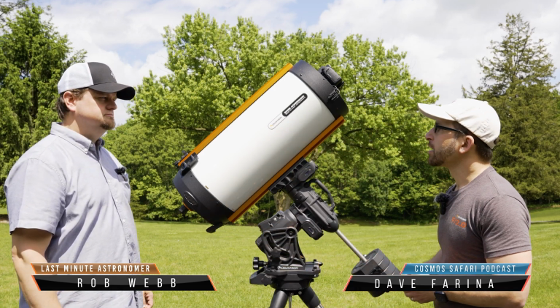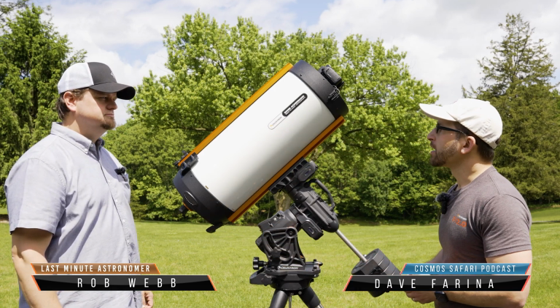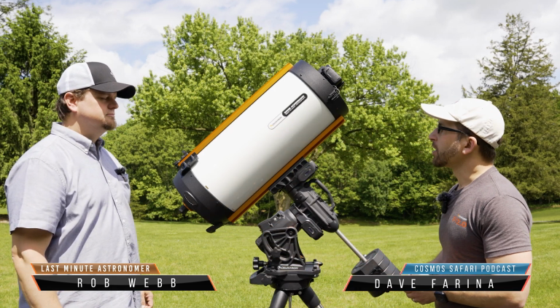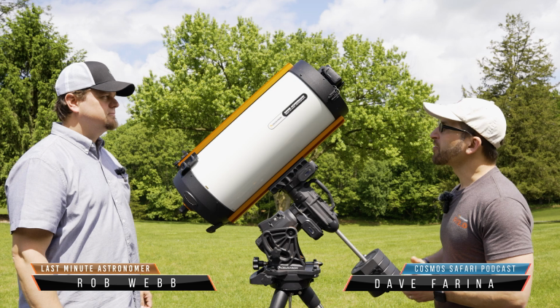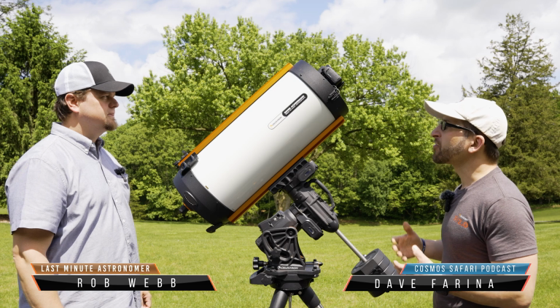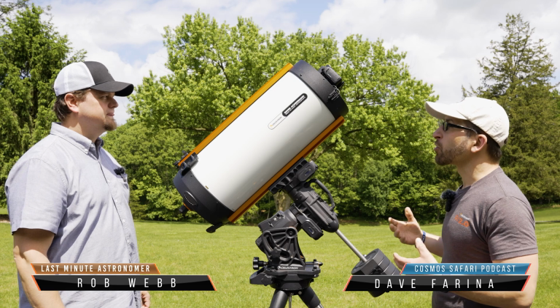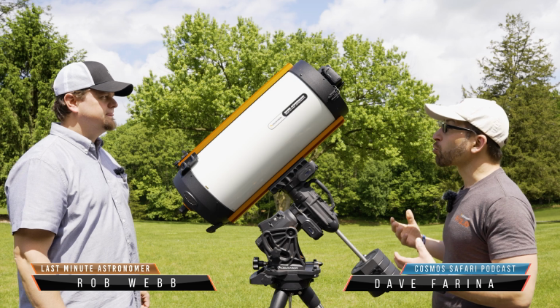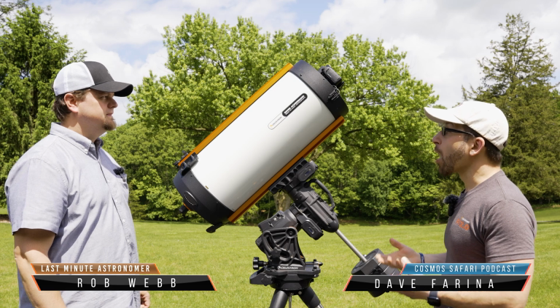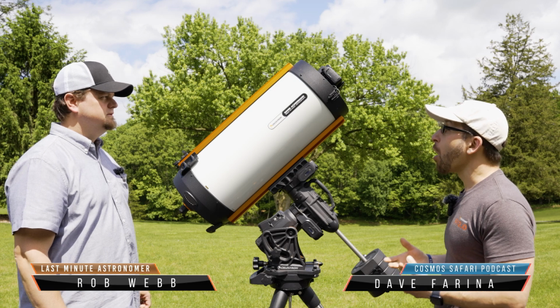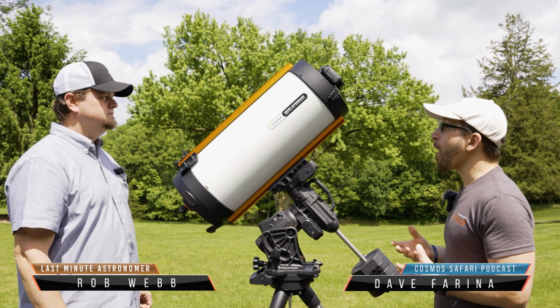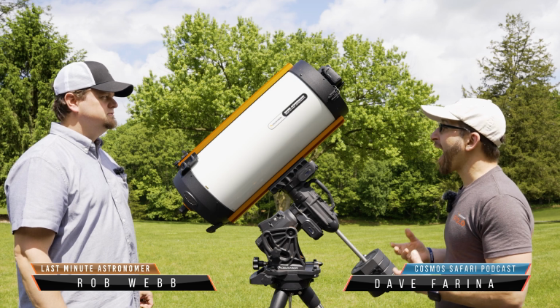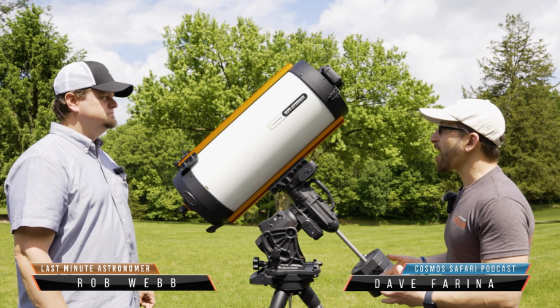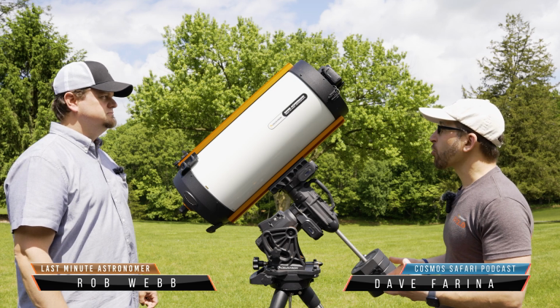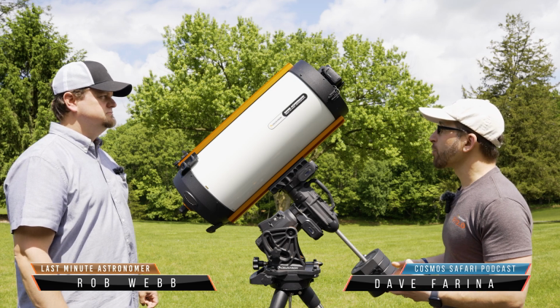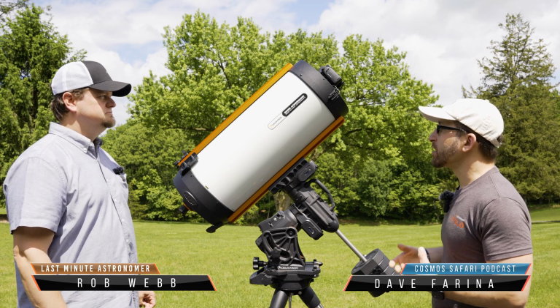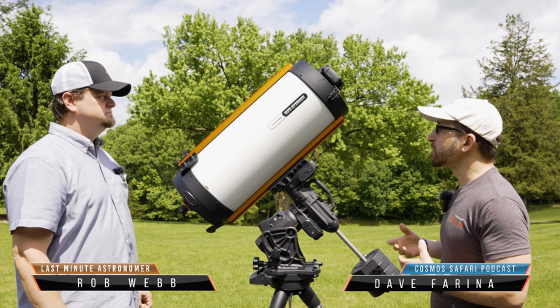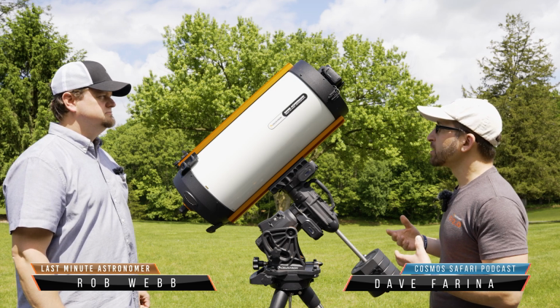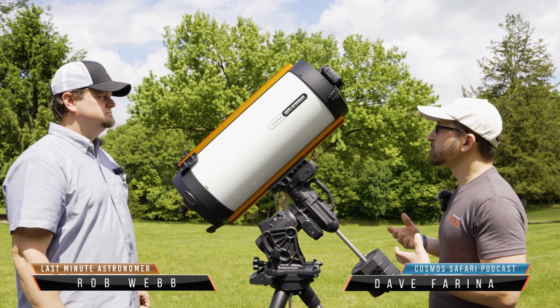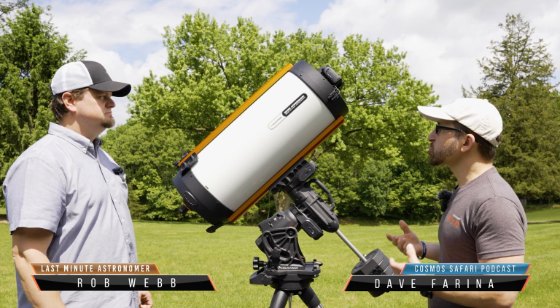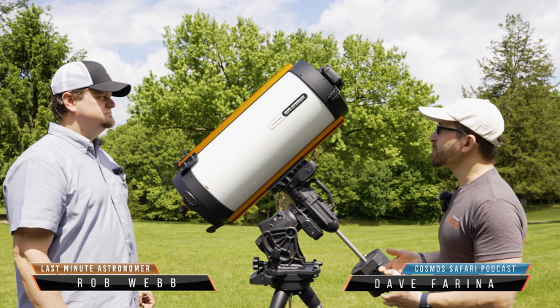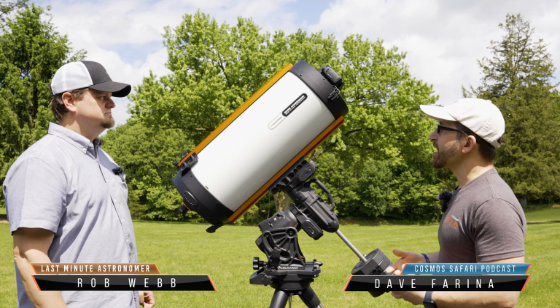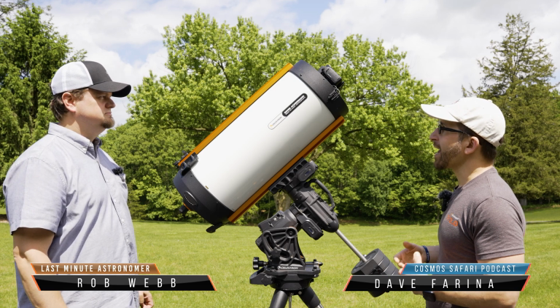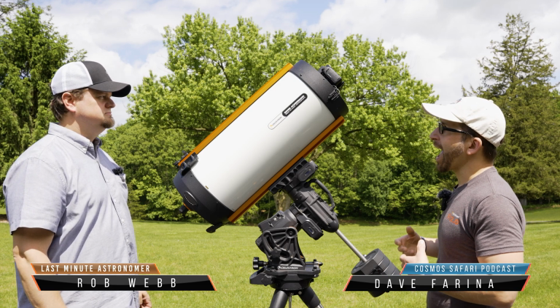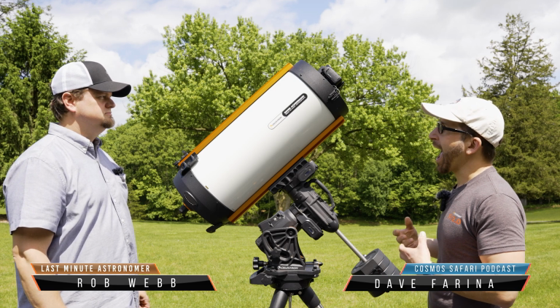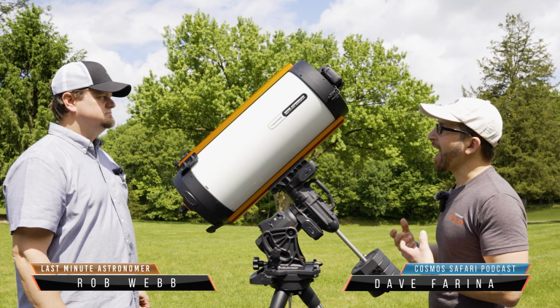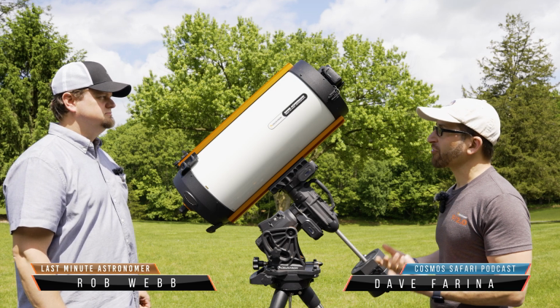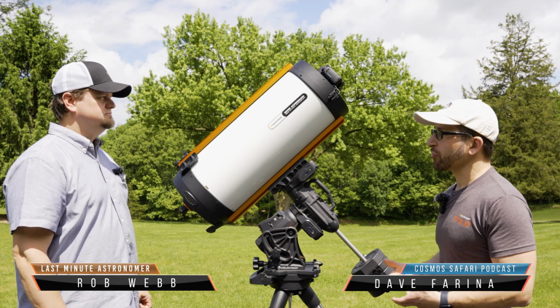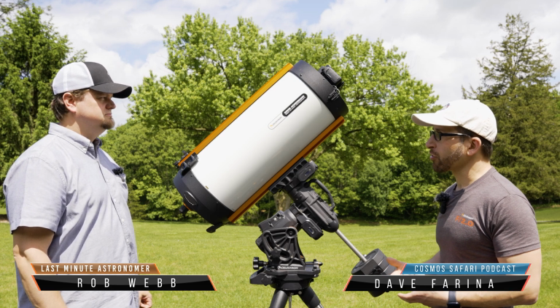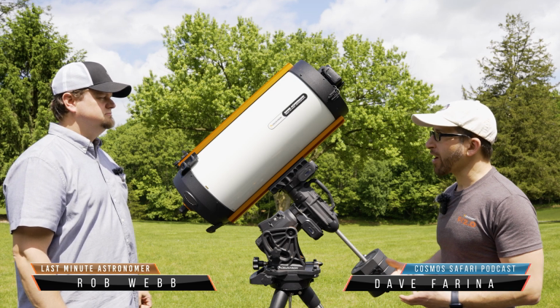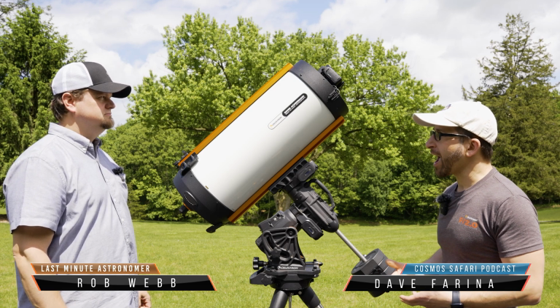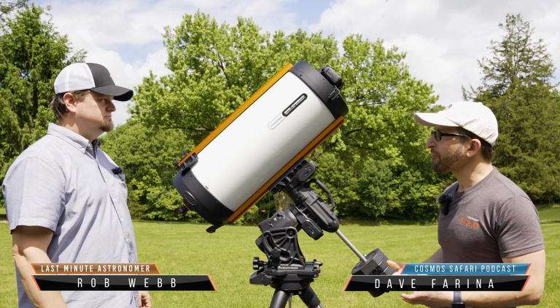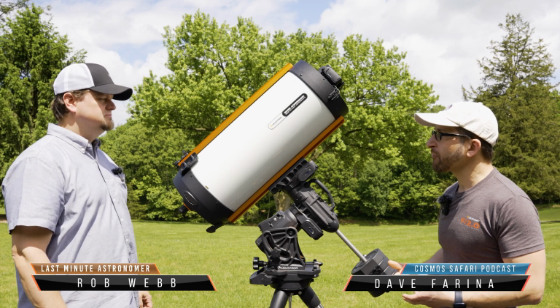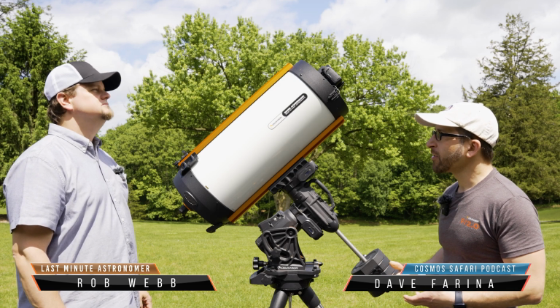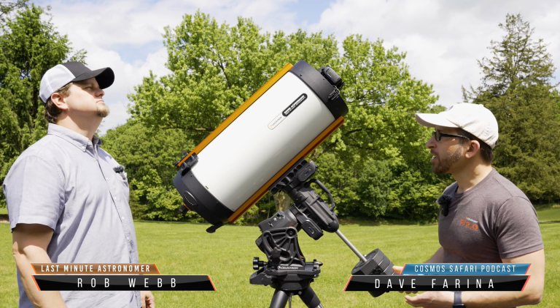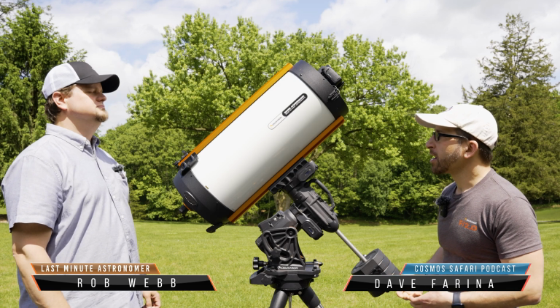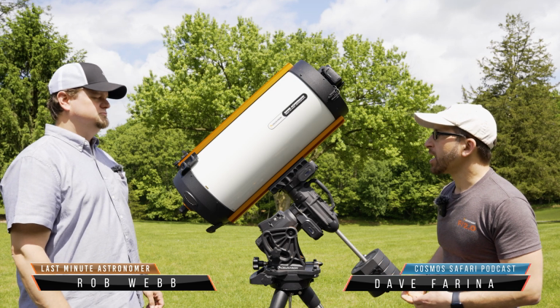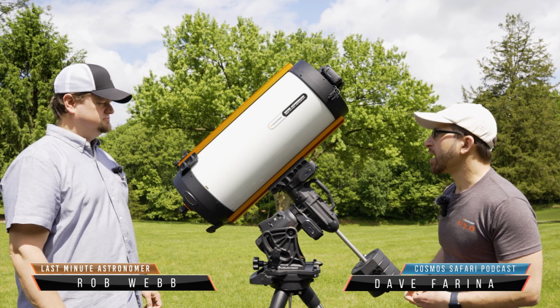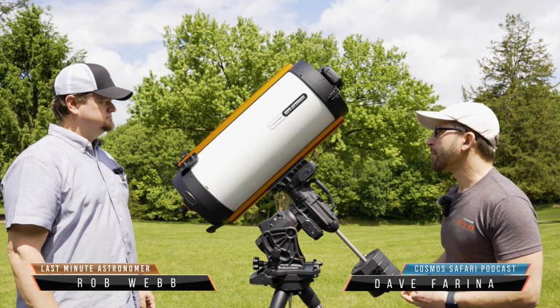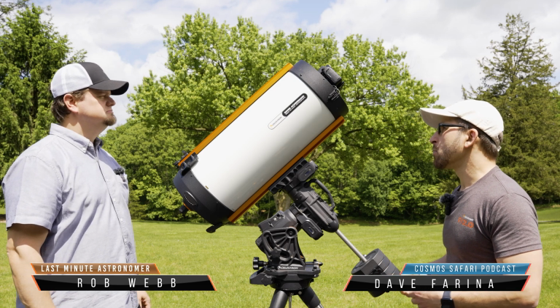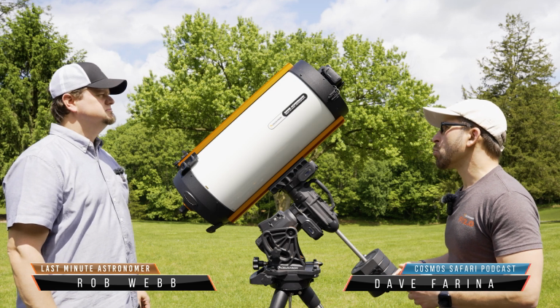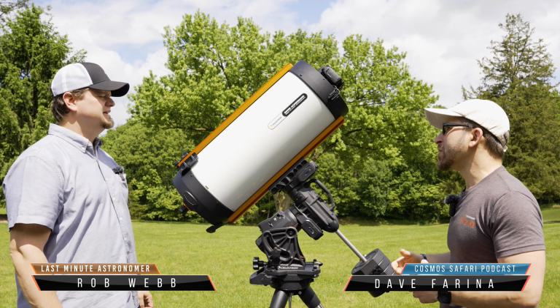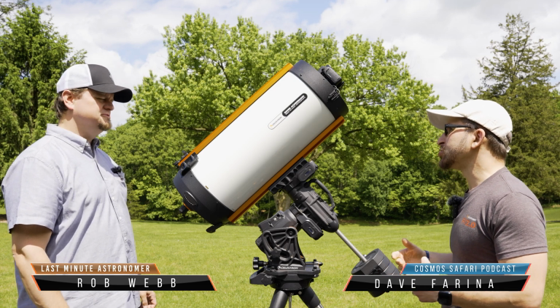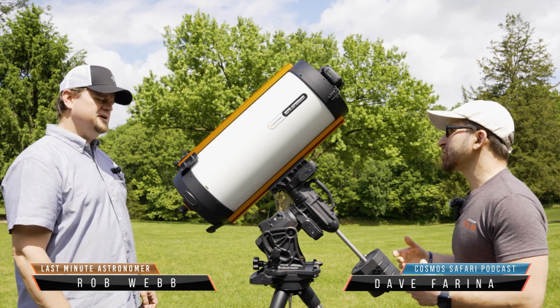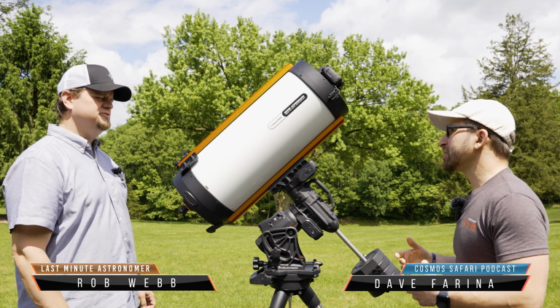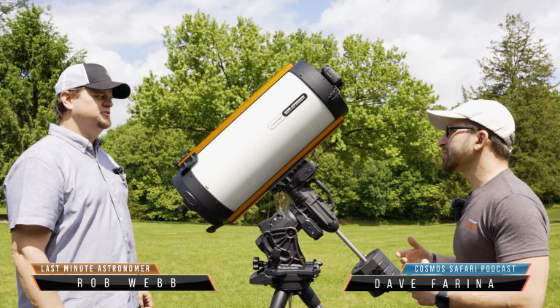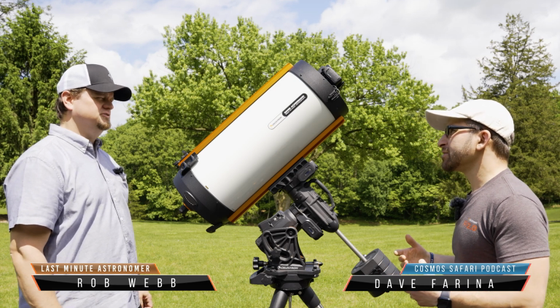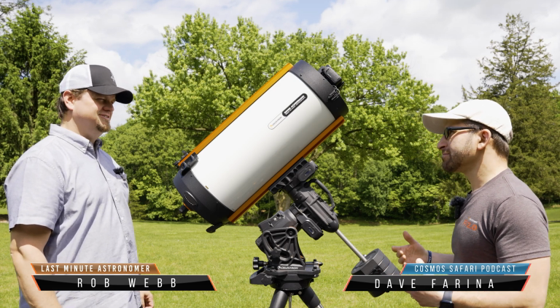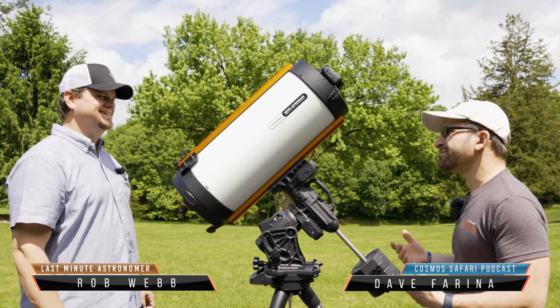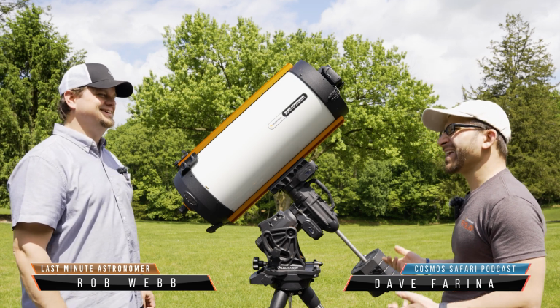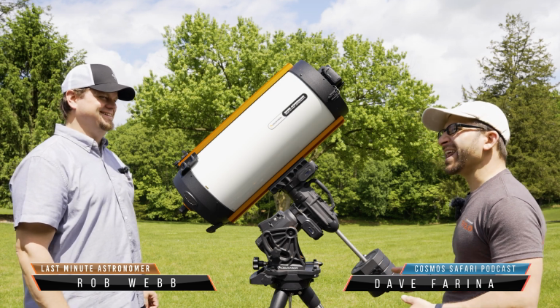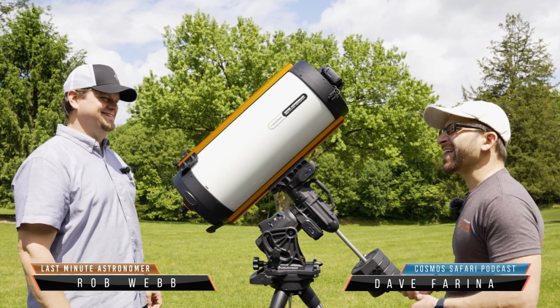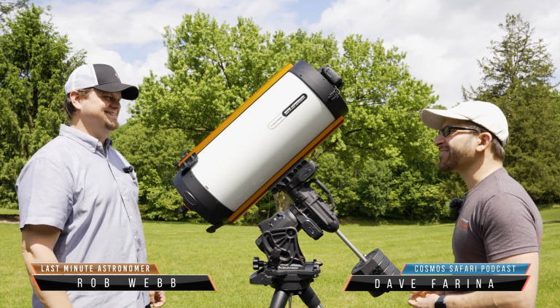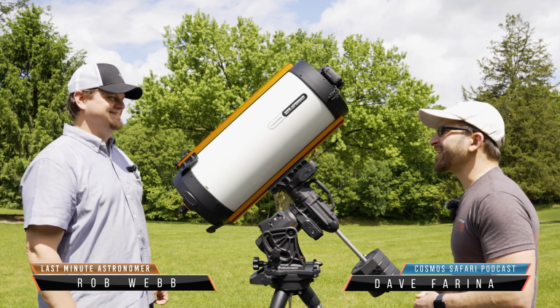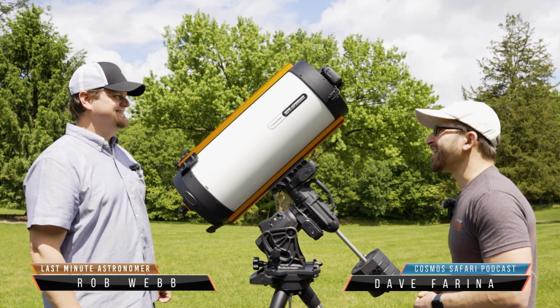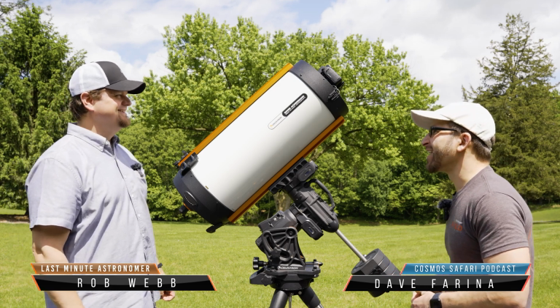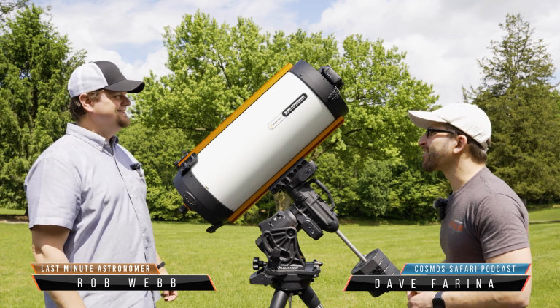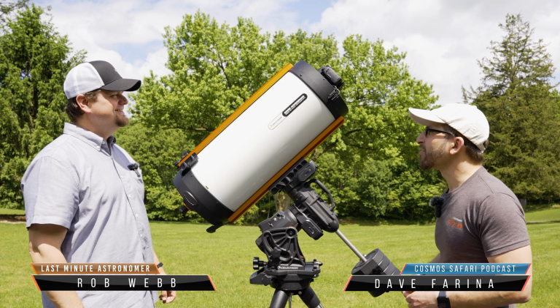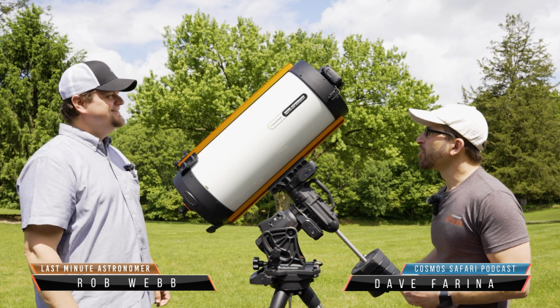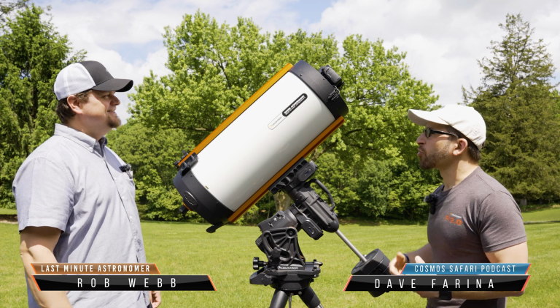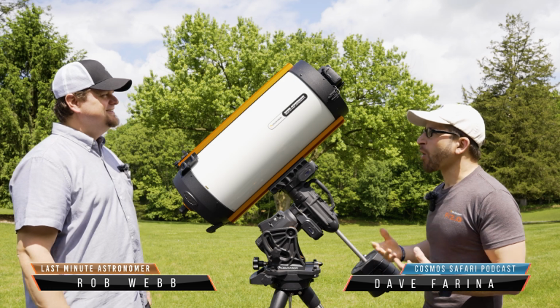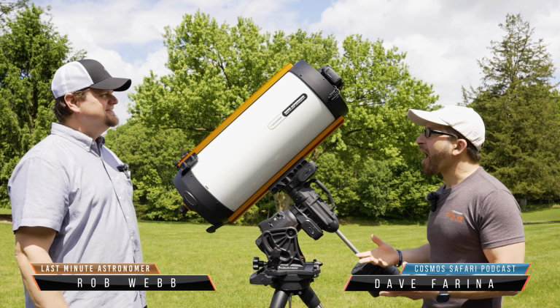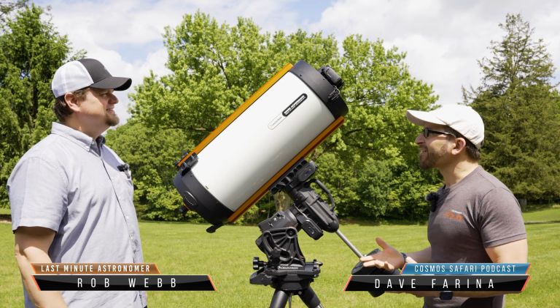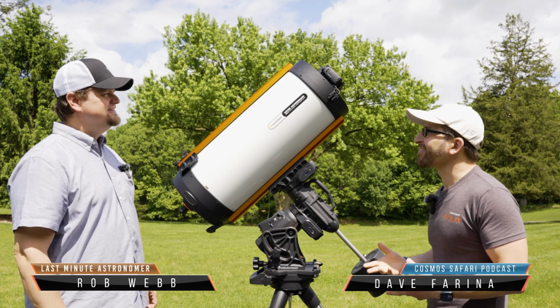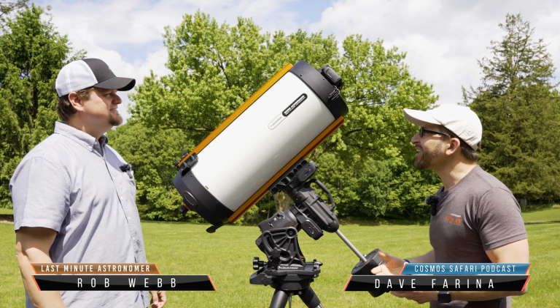This is the Rowe-Ackerman Schmidt Astrograph — the Rasa.